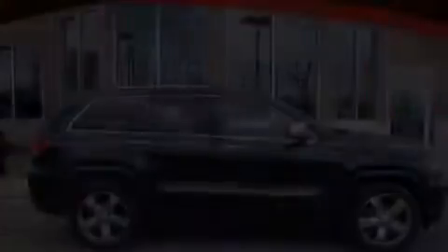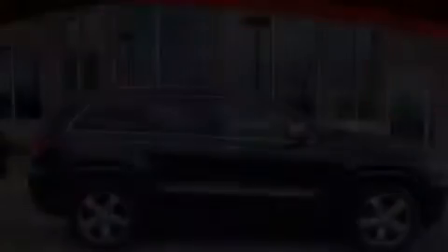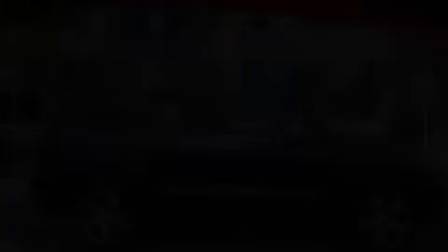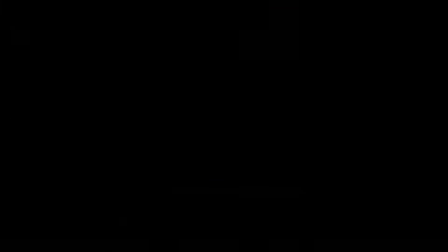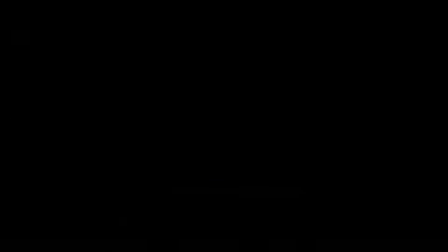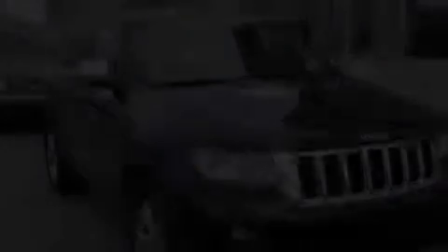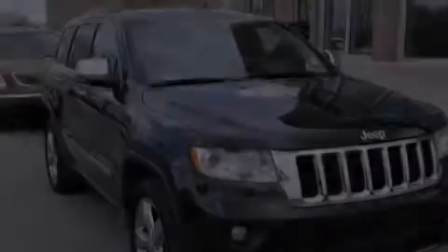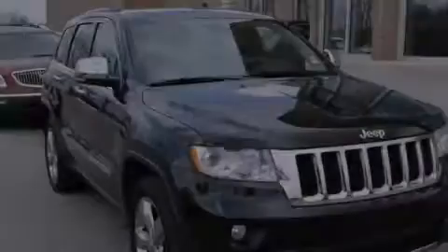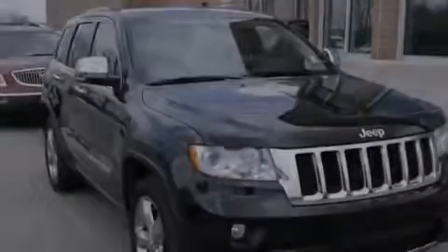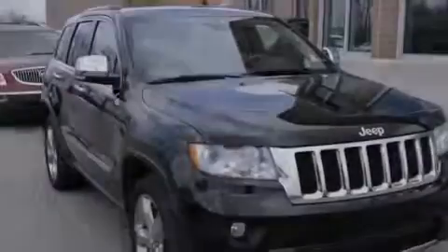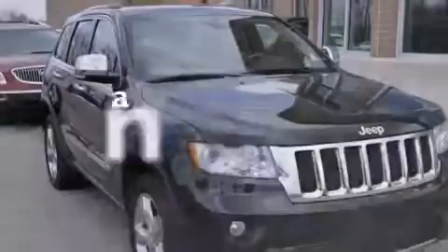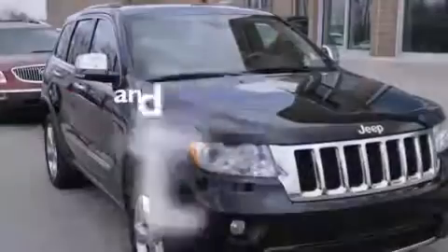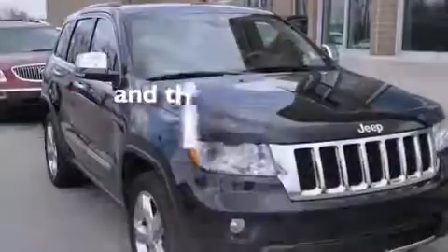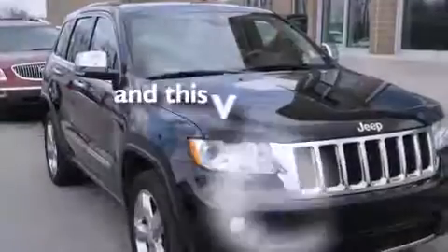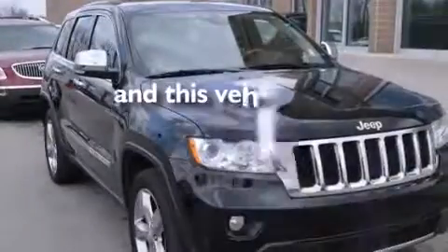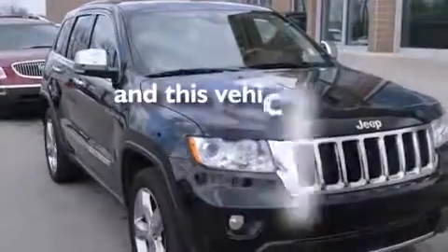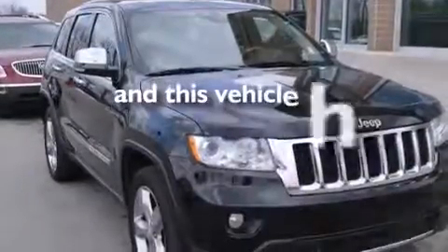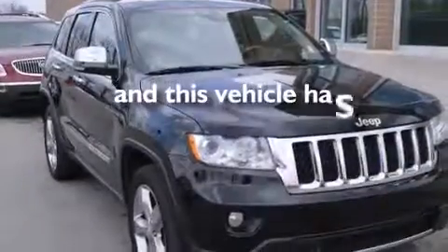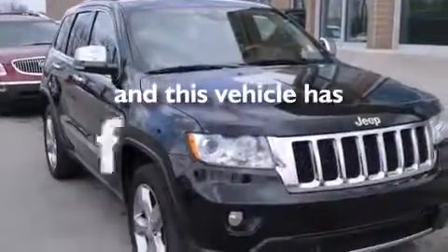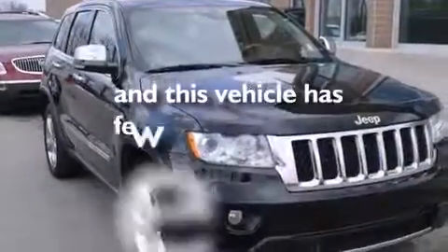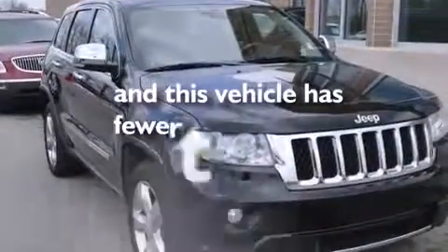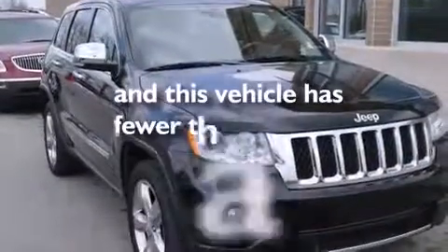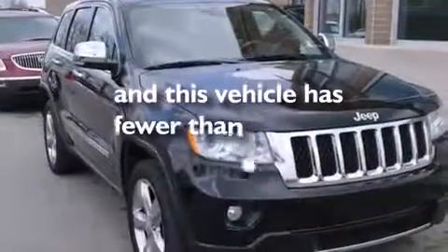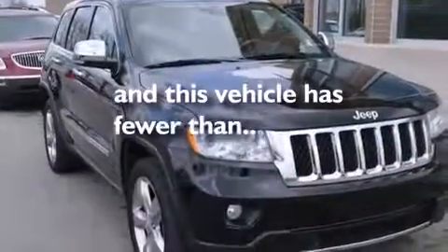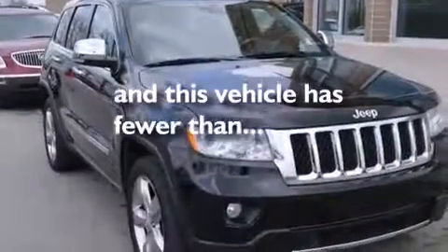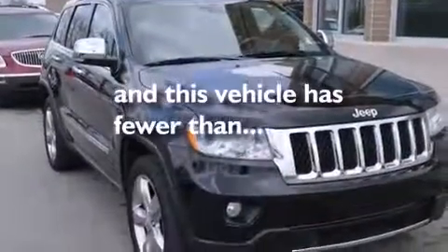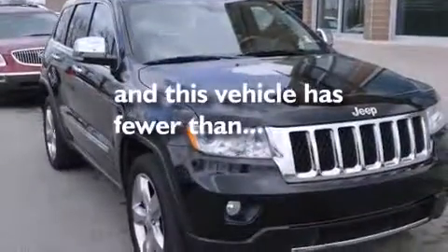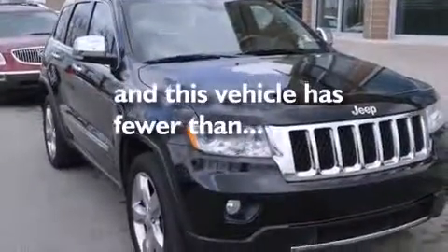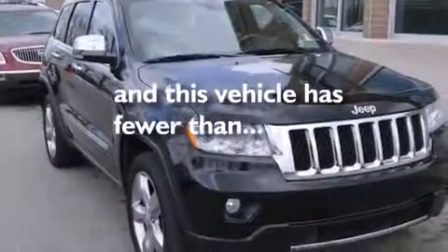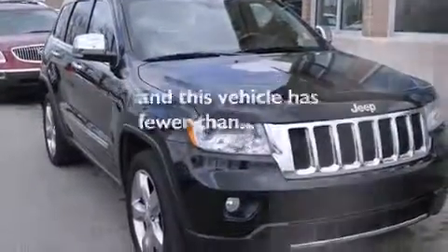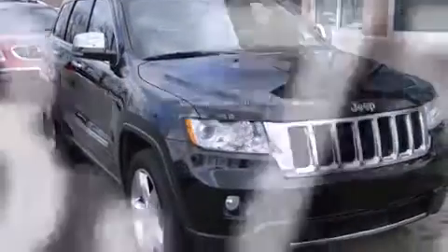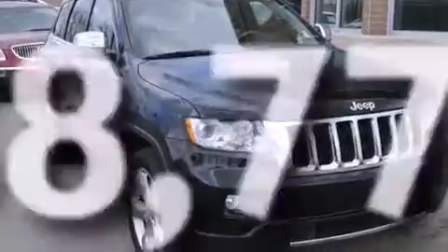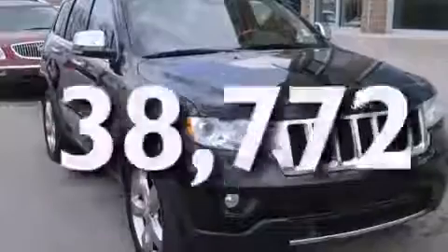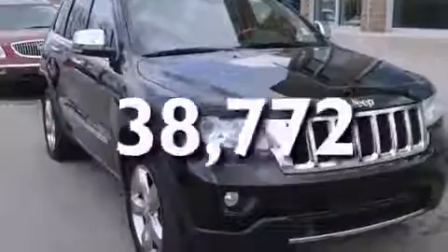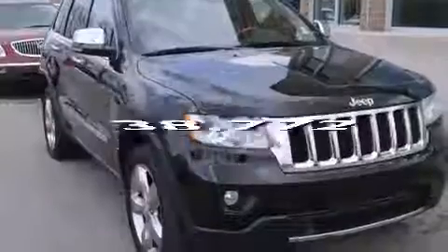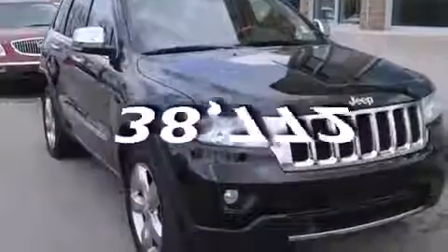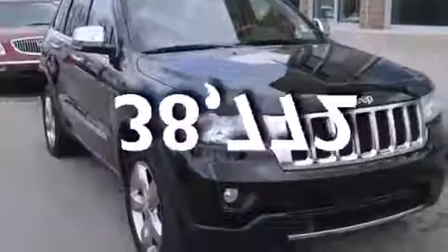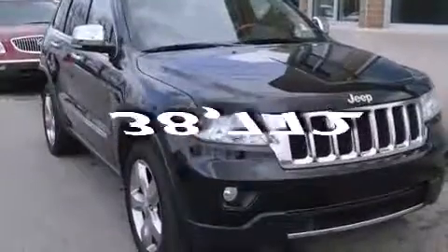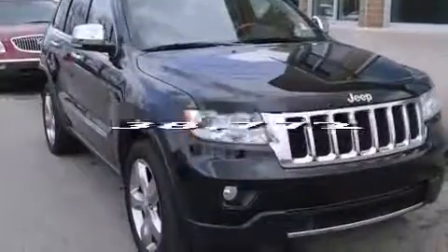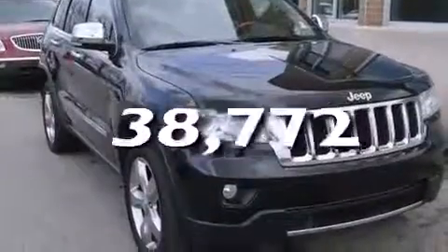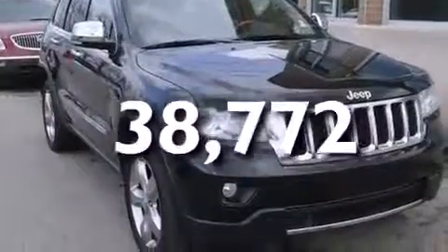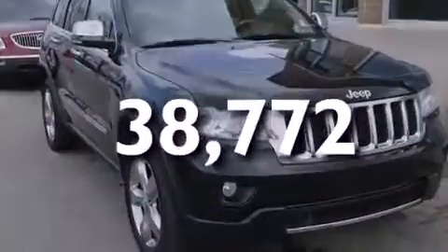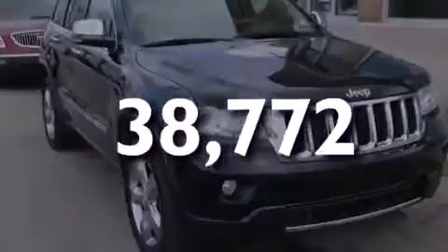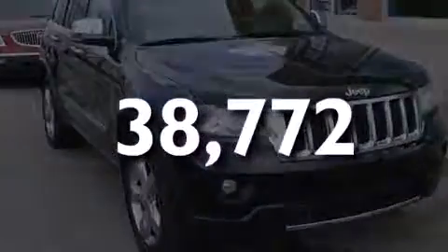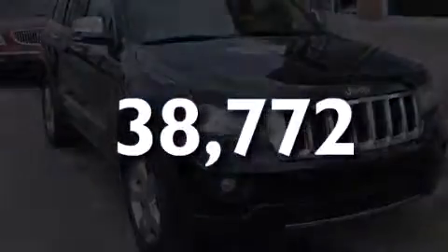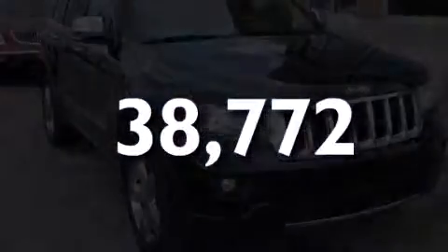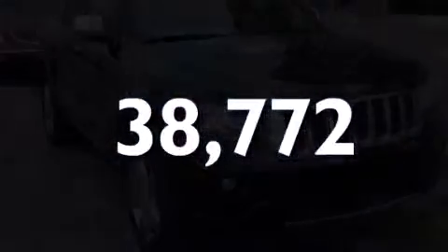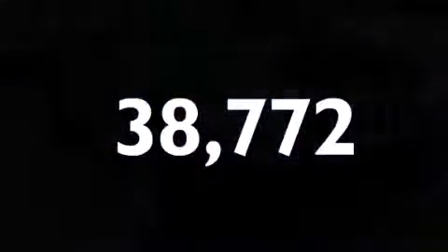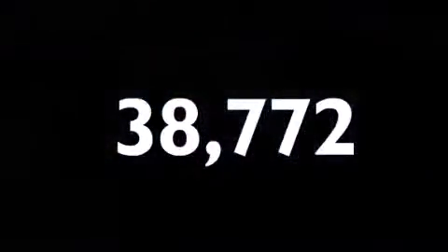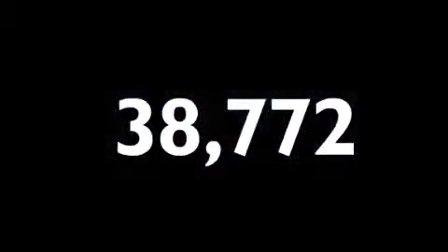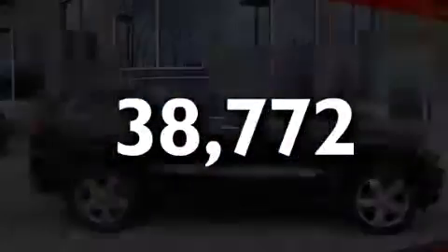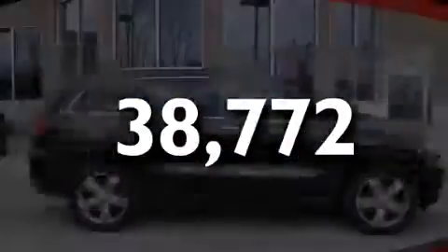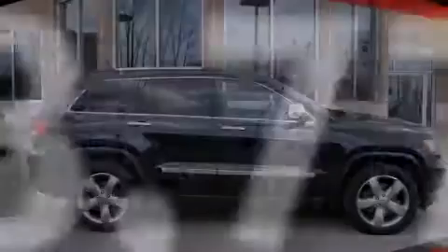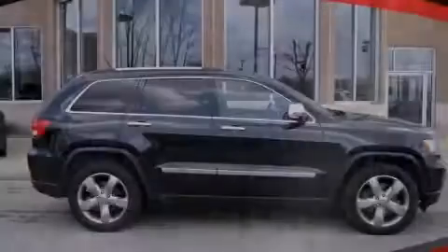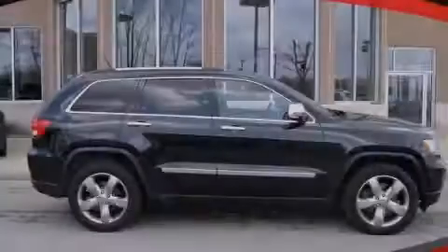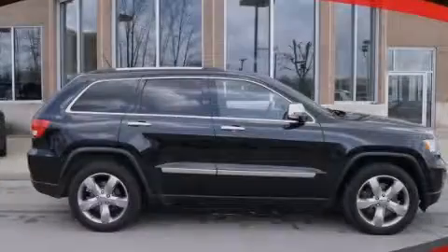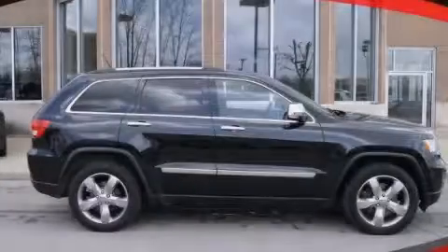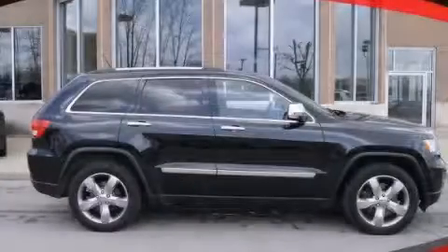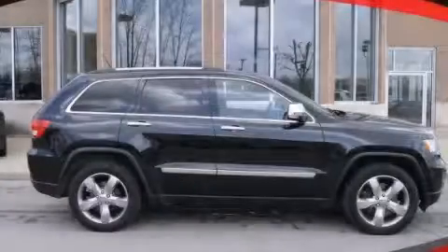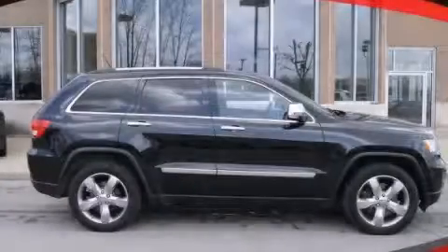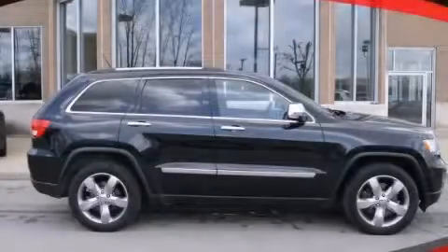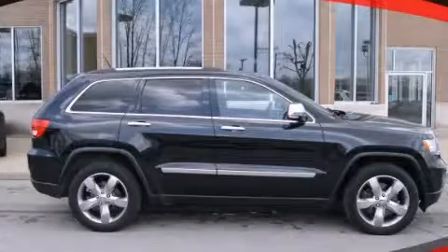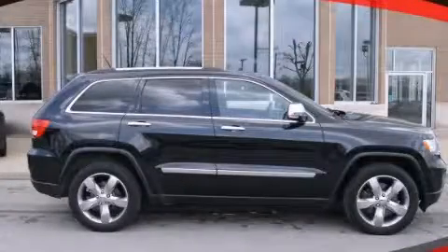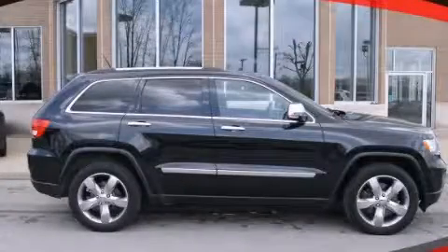This vehicle has less than 39,000 miles. Call or visit us right now and arrange your test drive today.